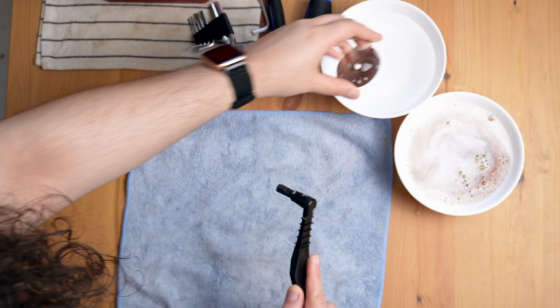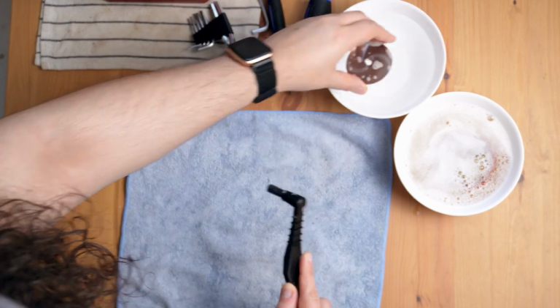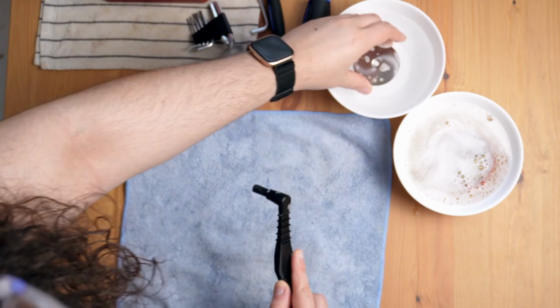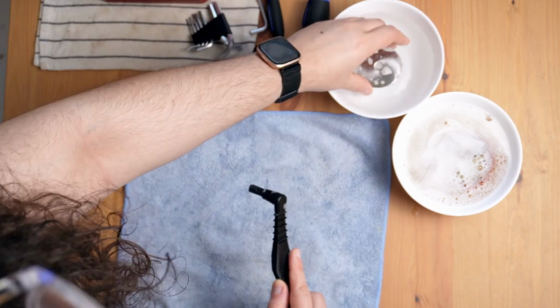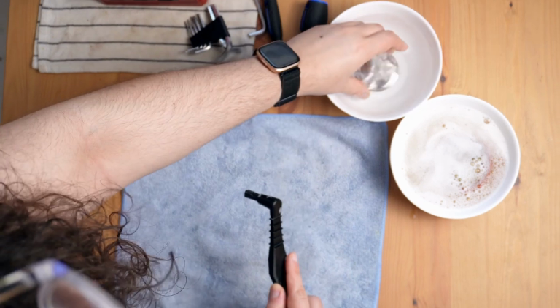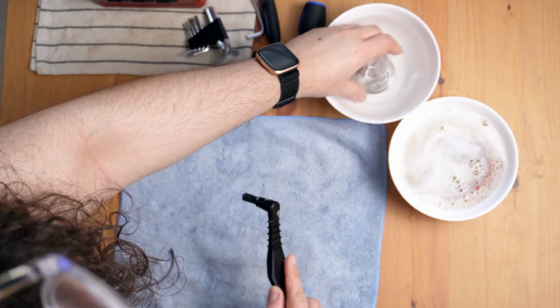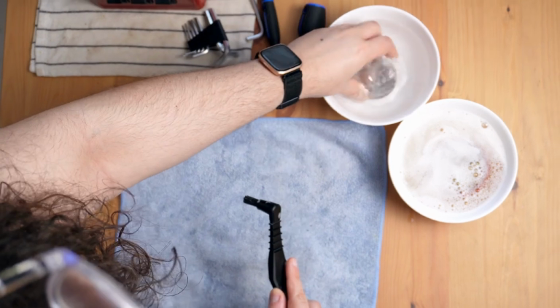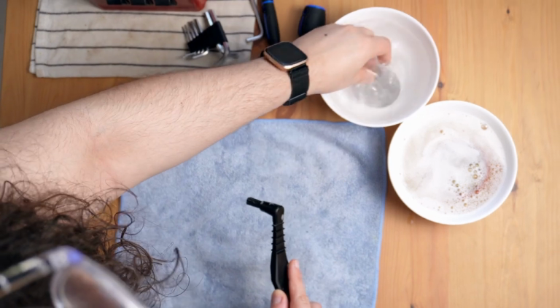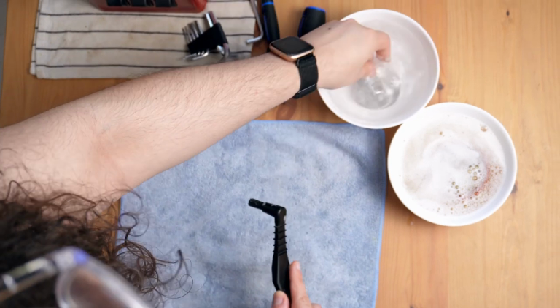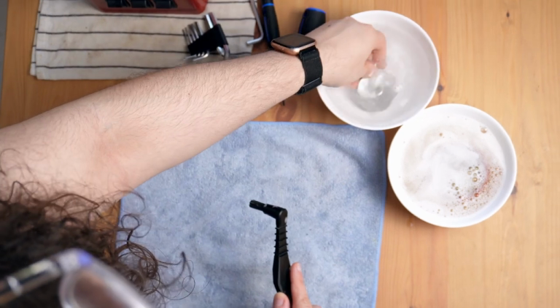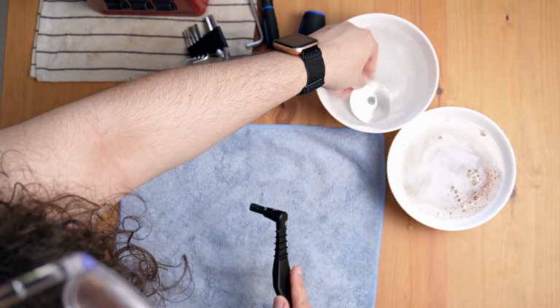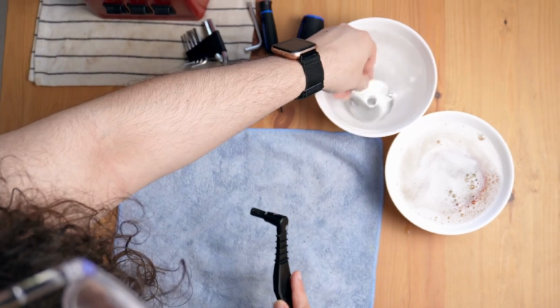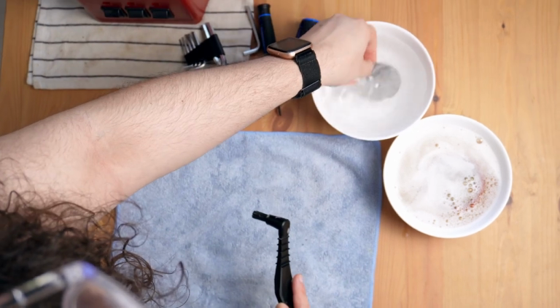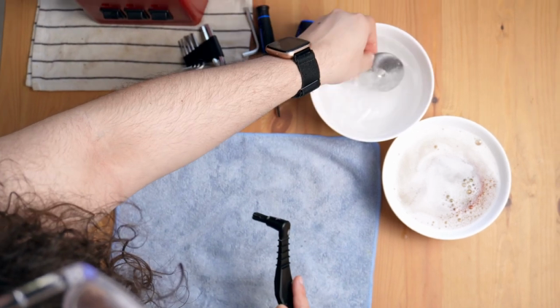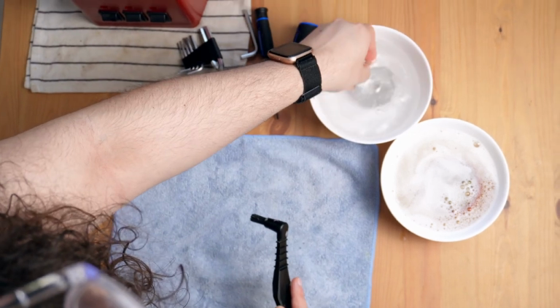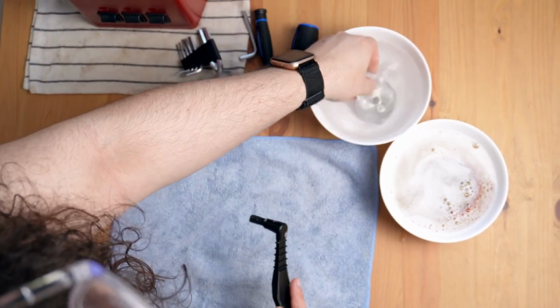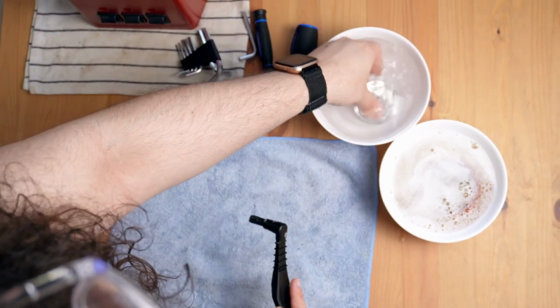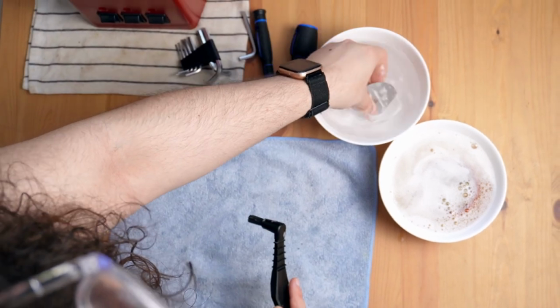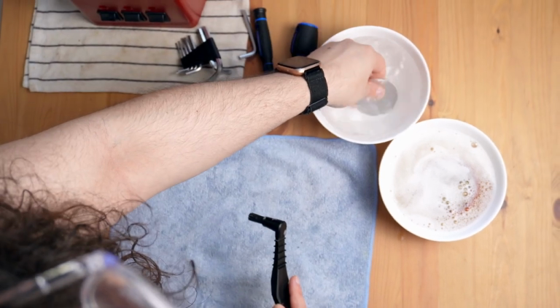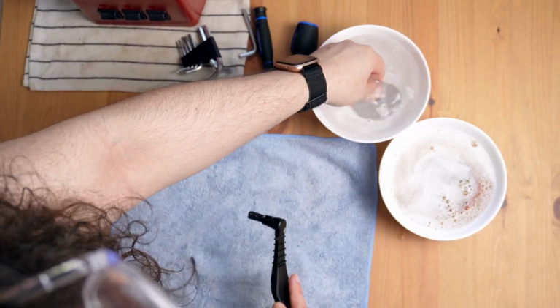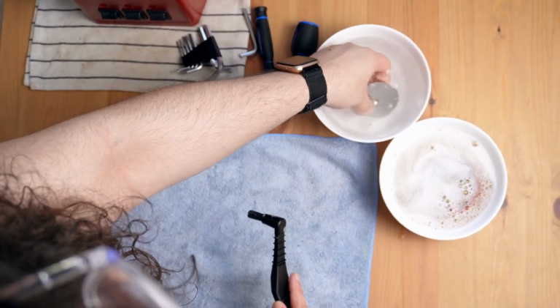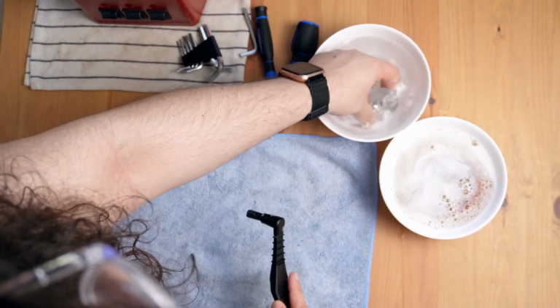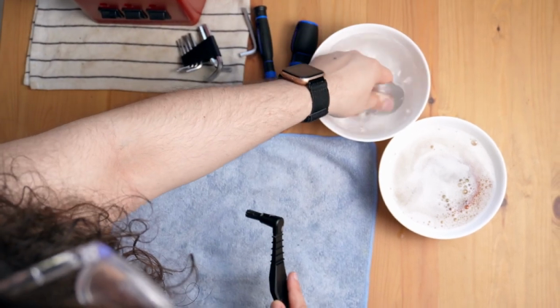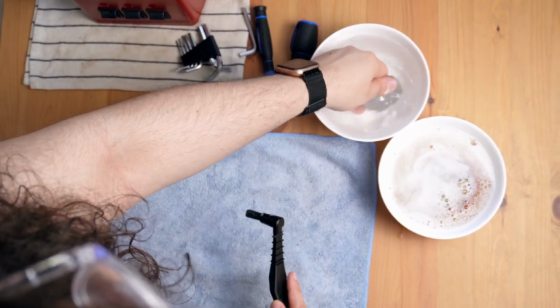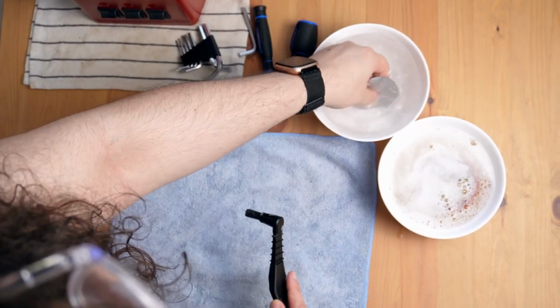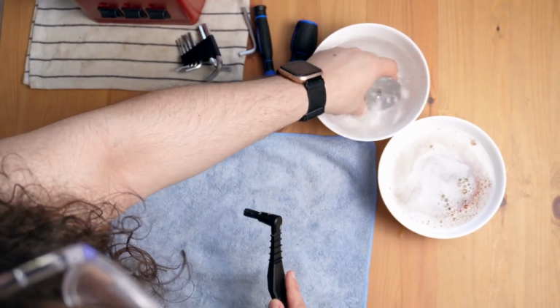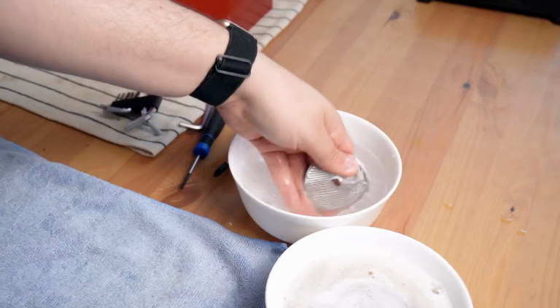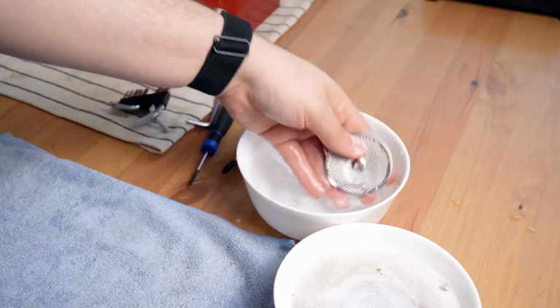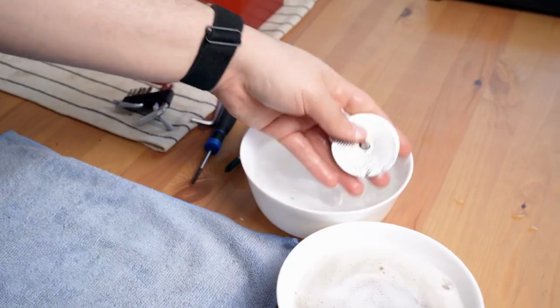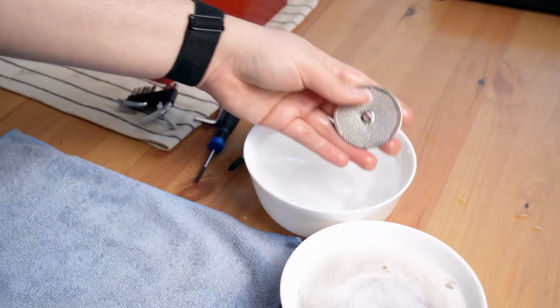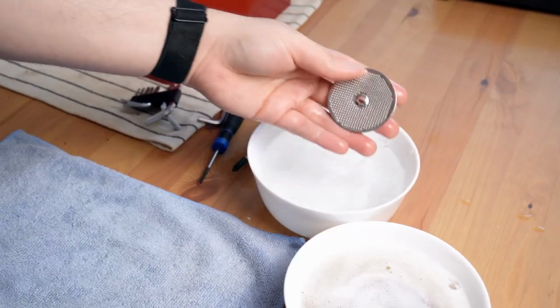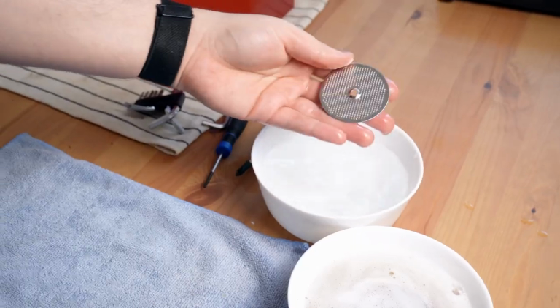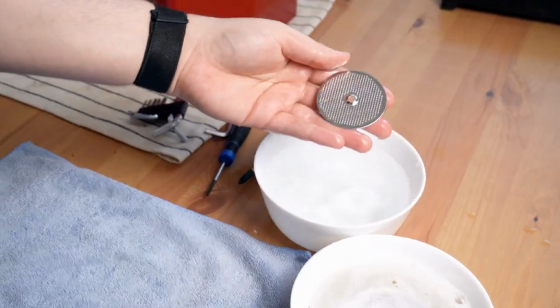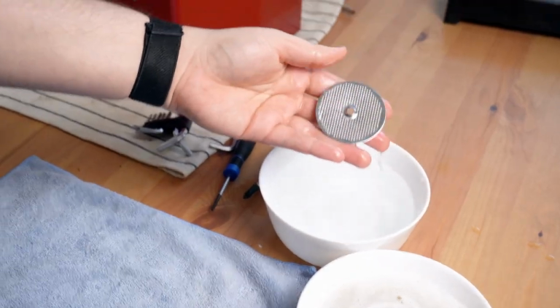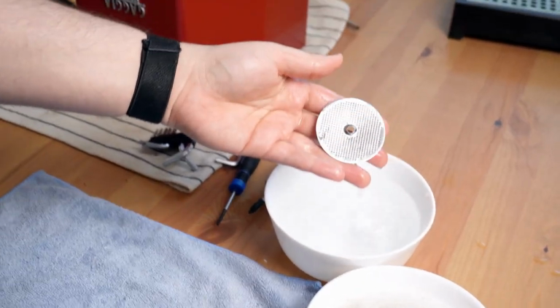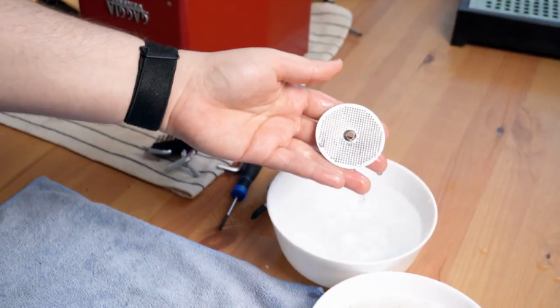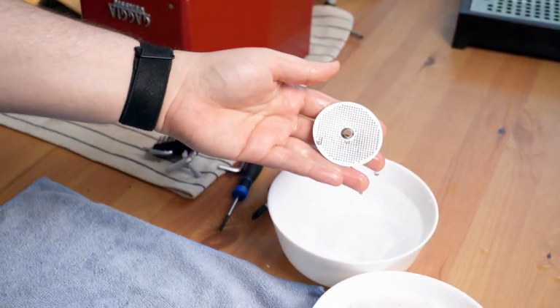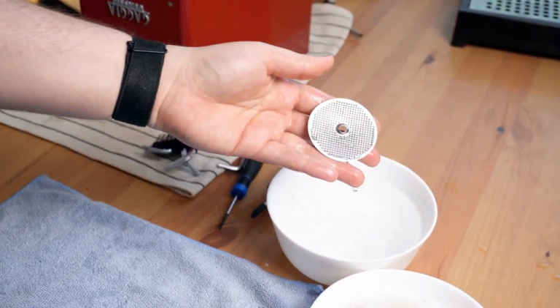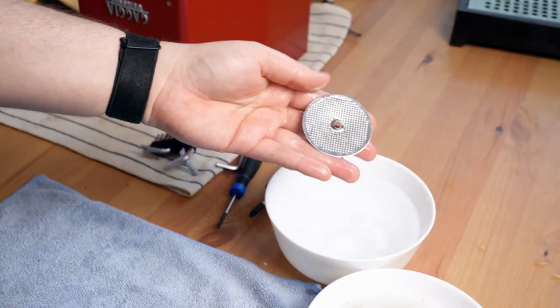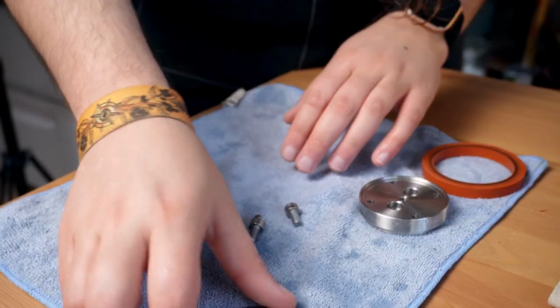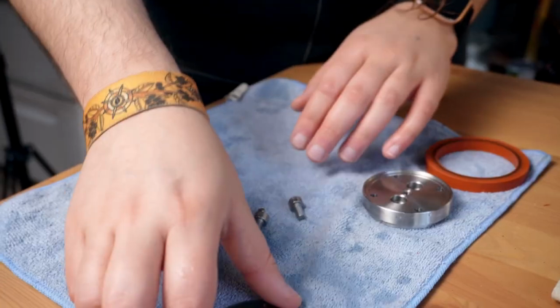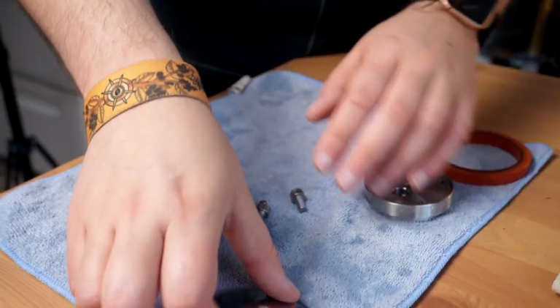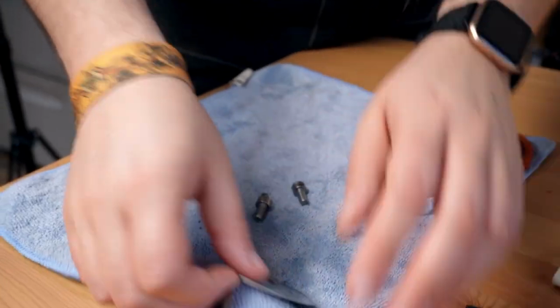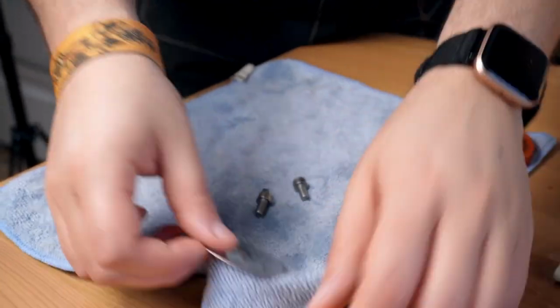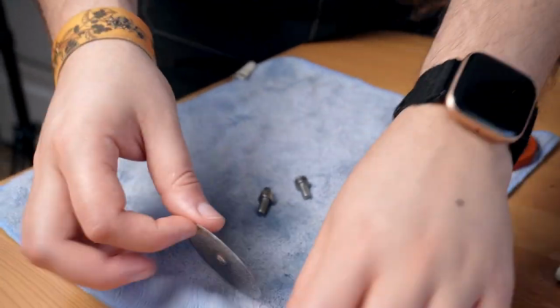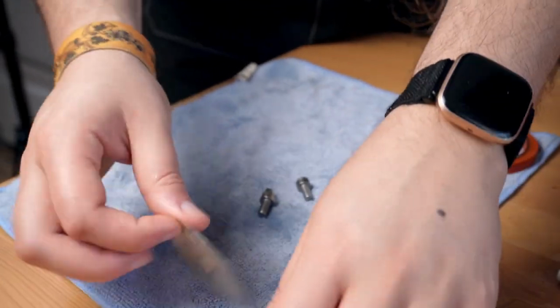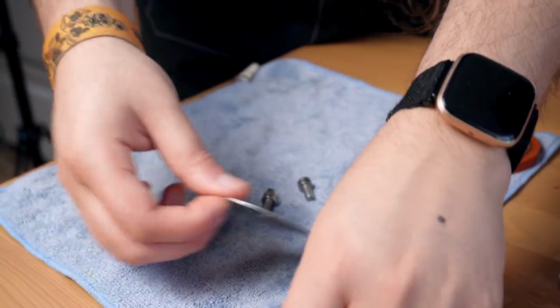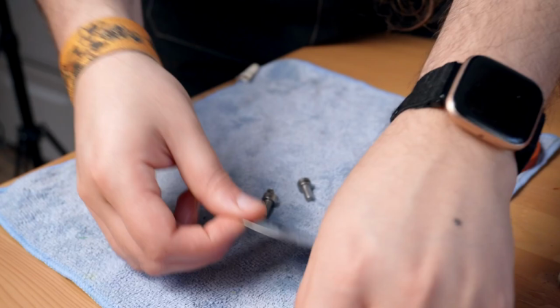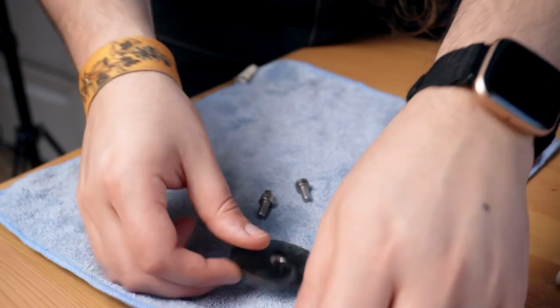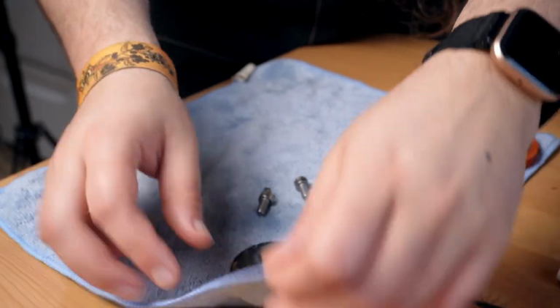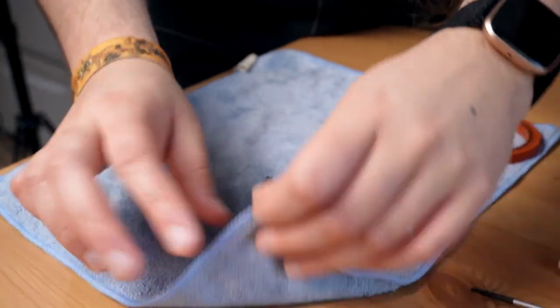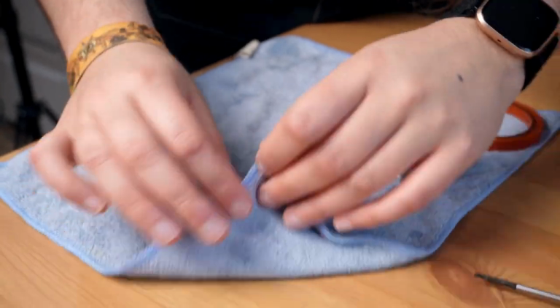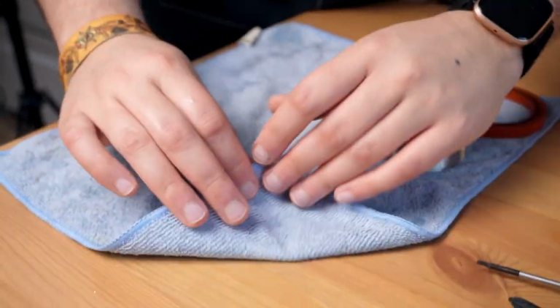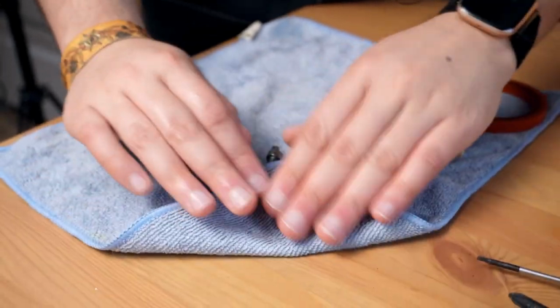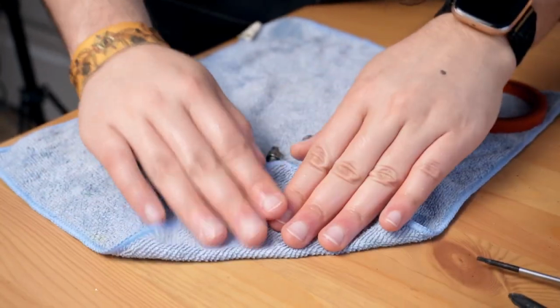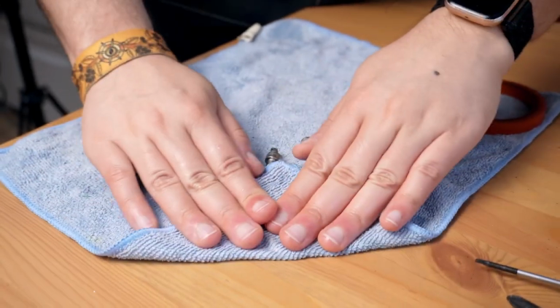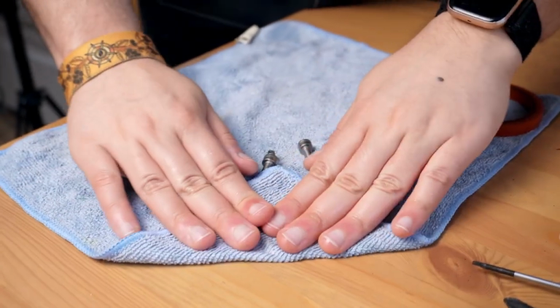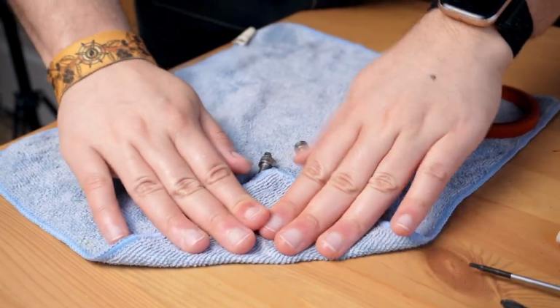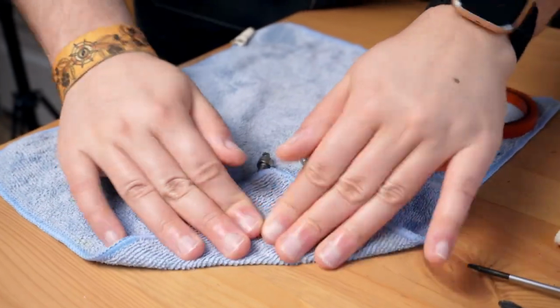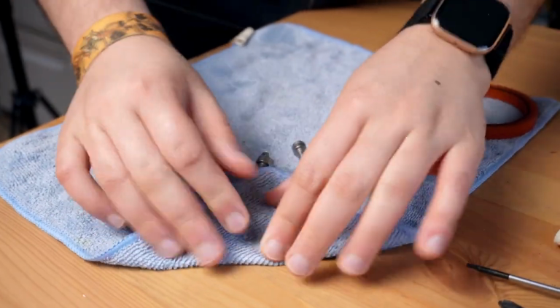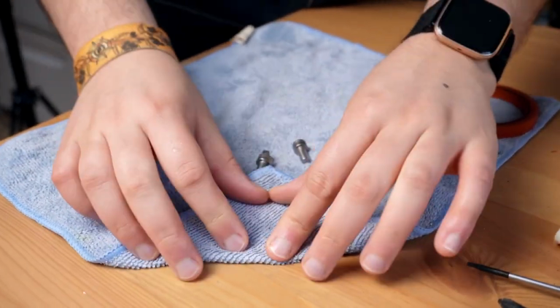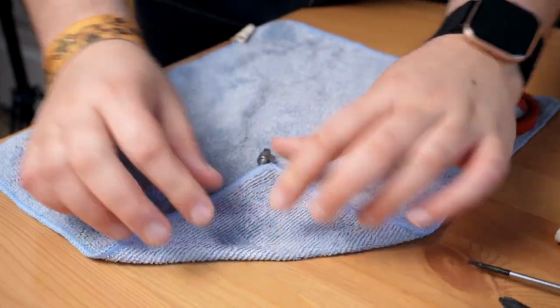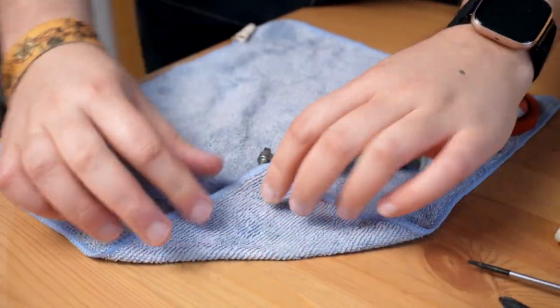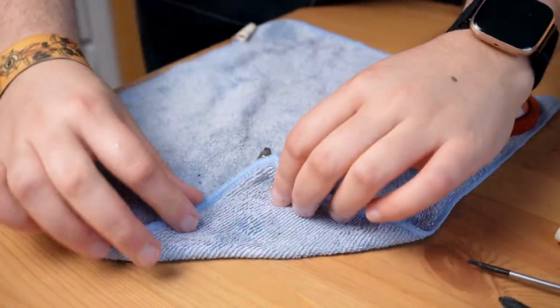This is much easier in the sink with running water, so feel free to do that. Then take a moment to carefully dry the parts.